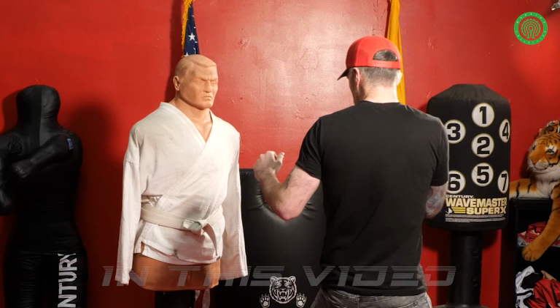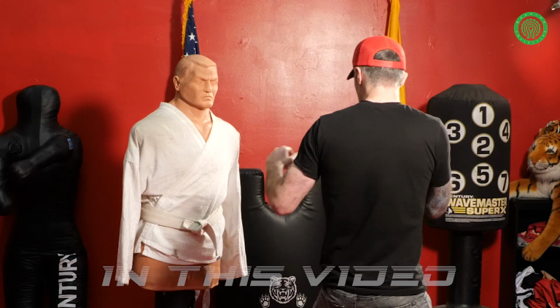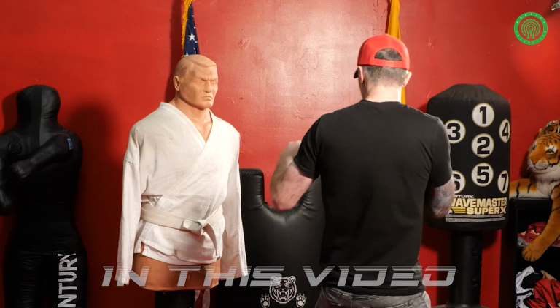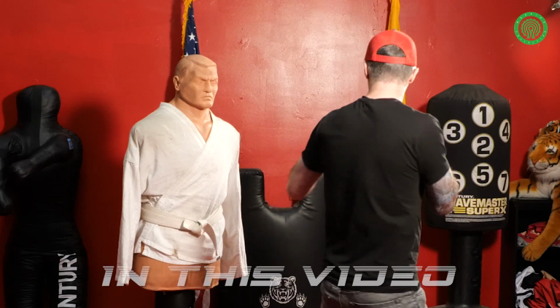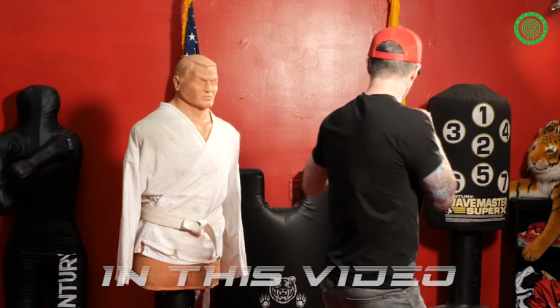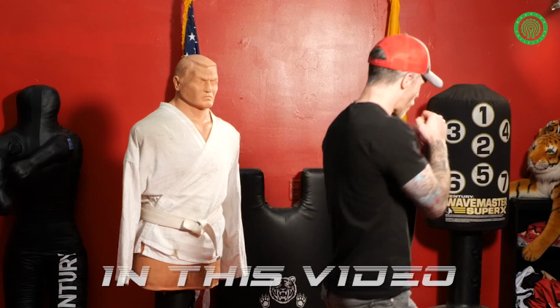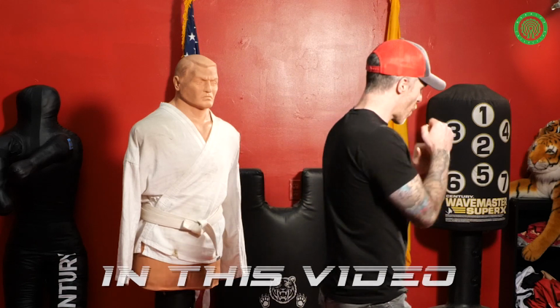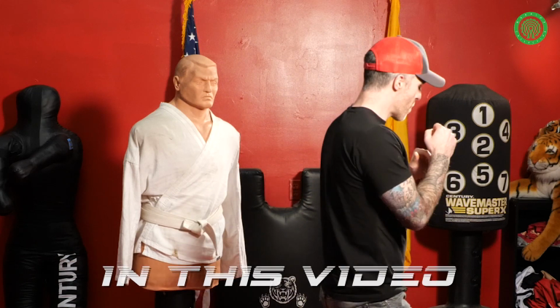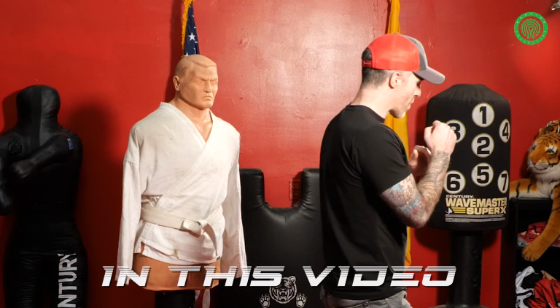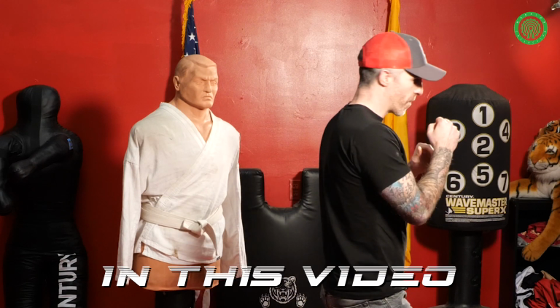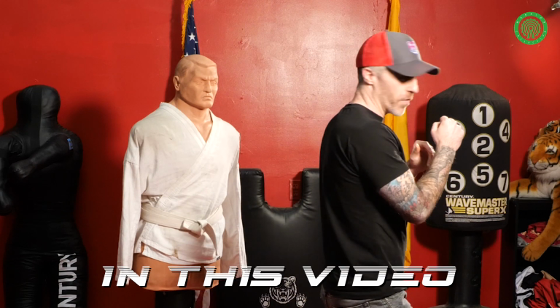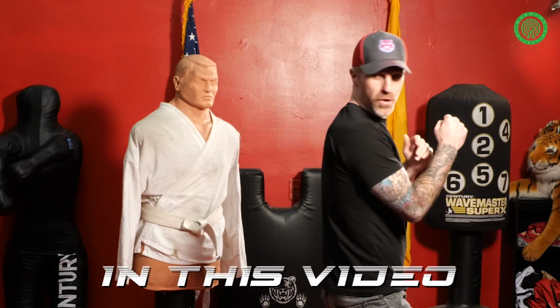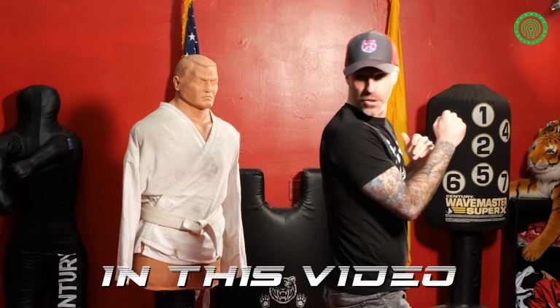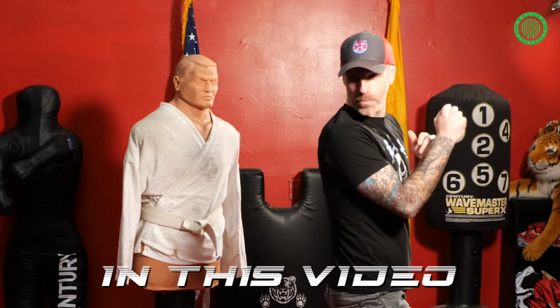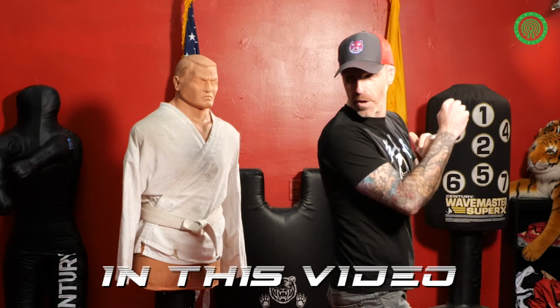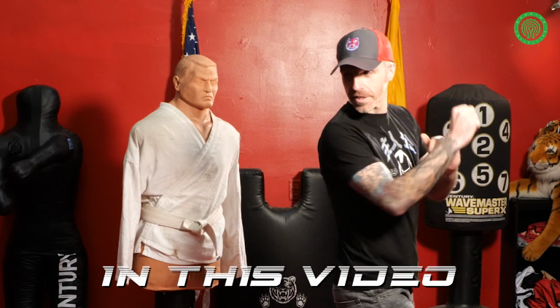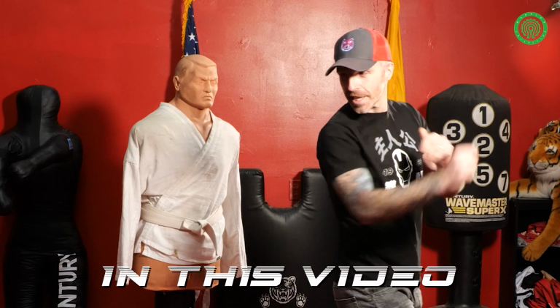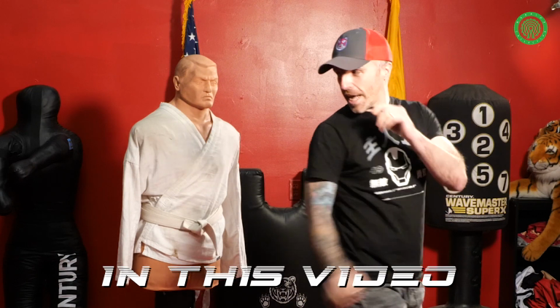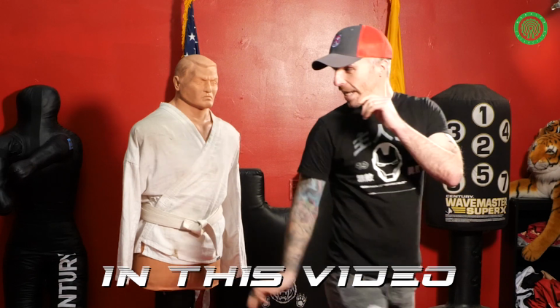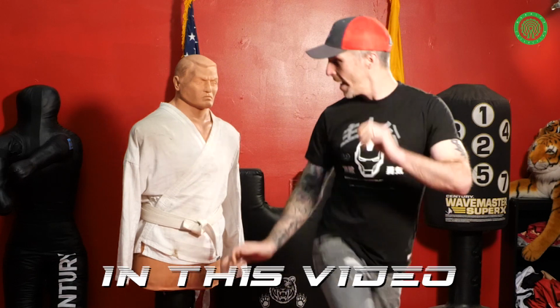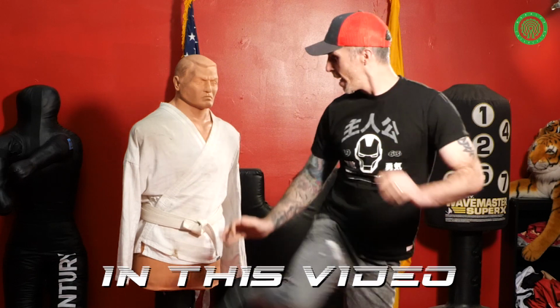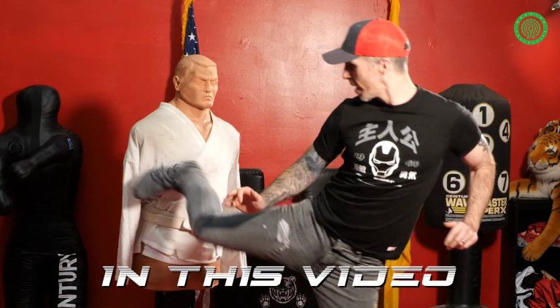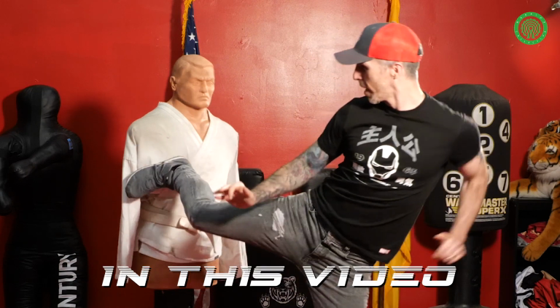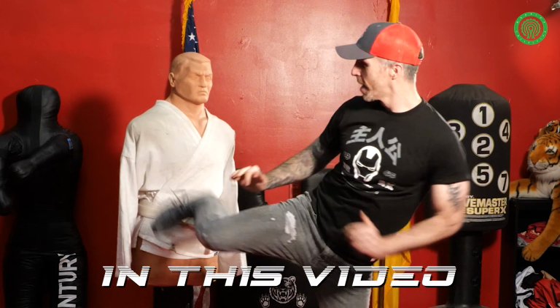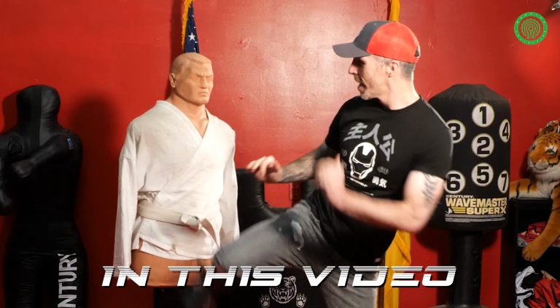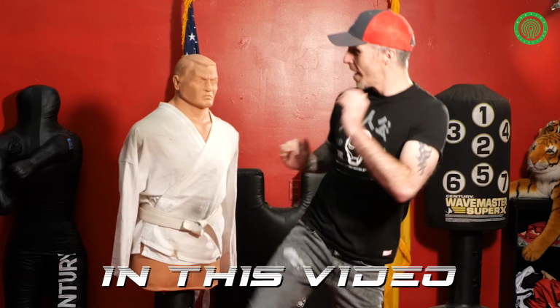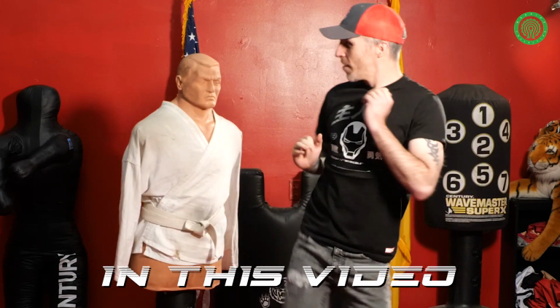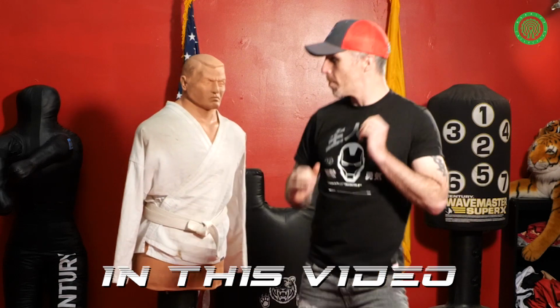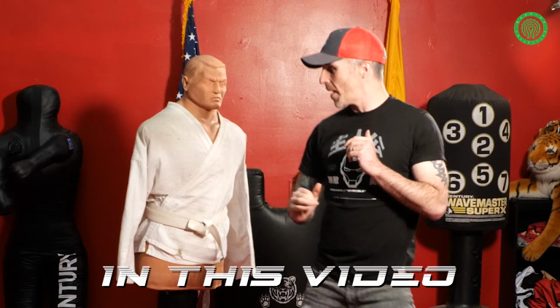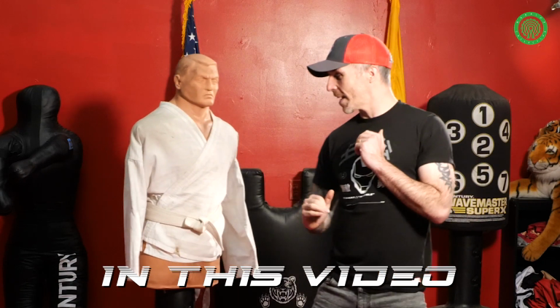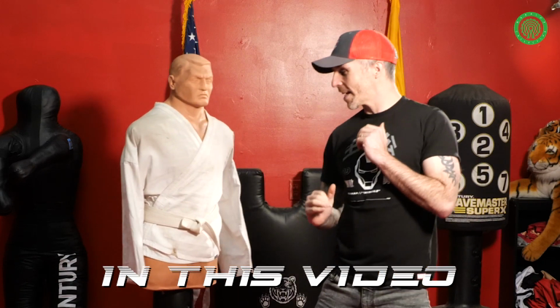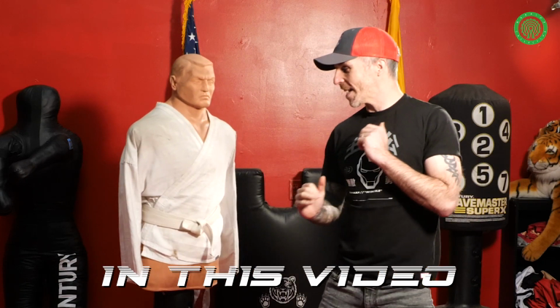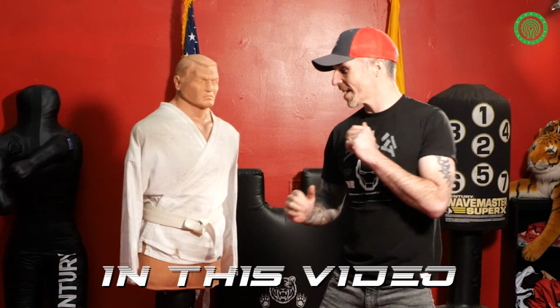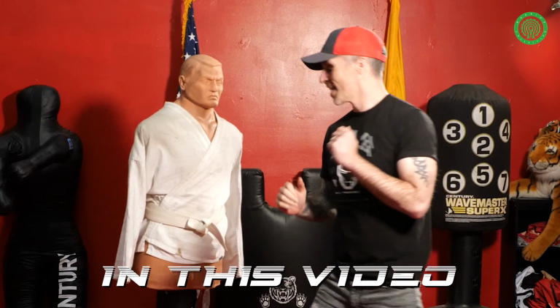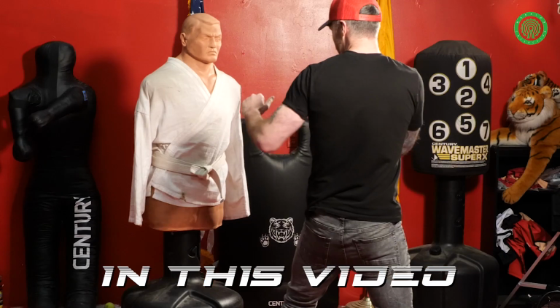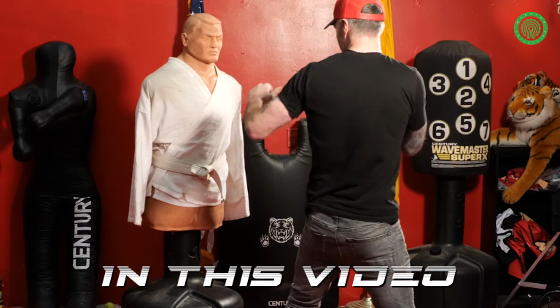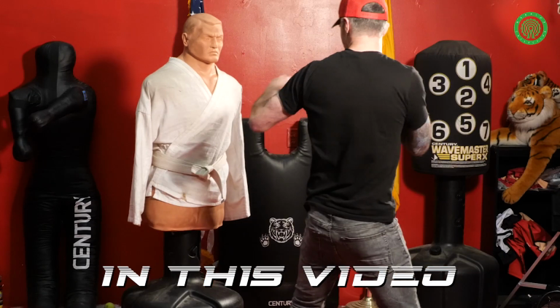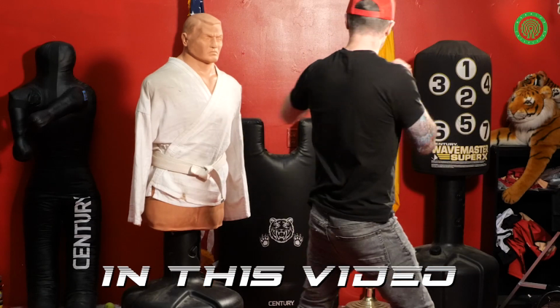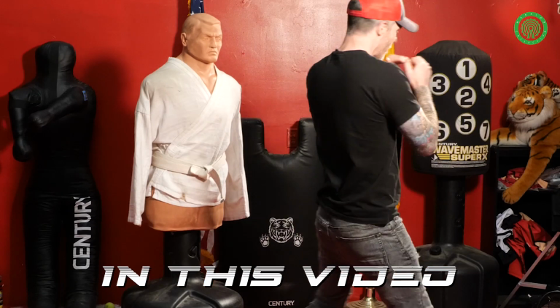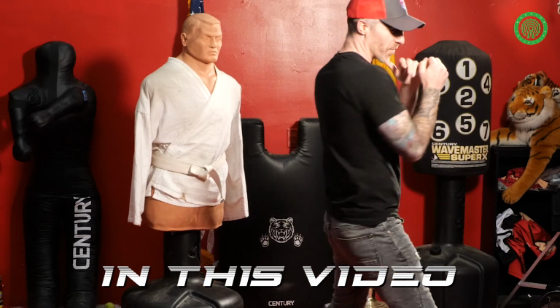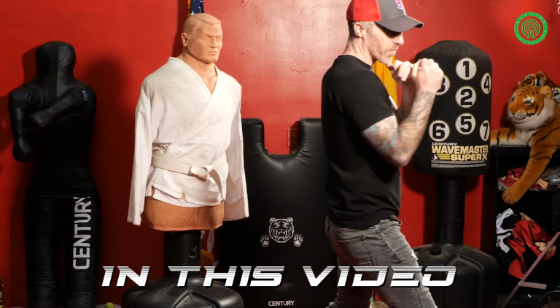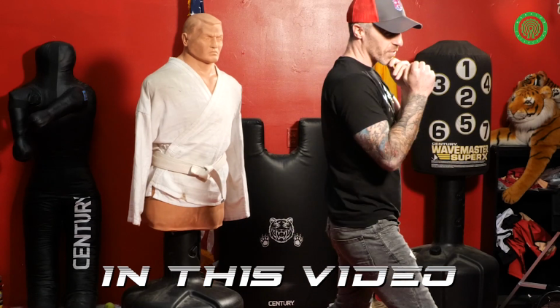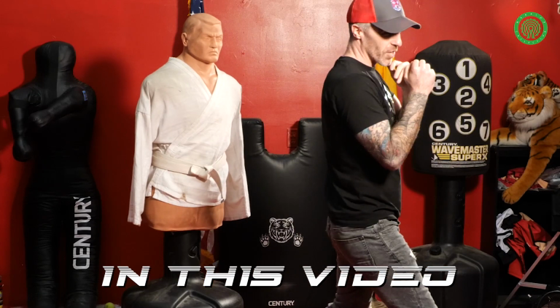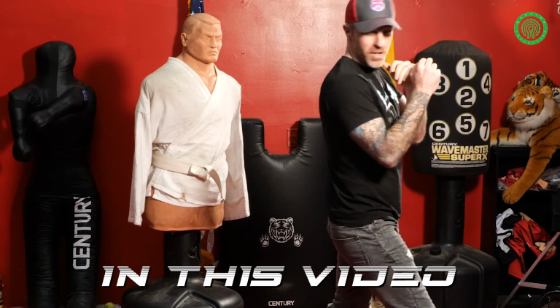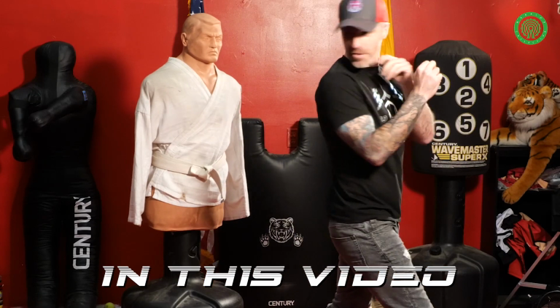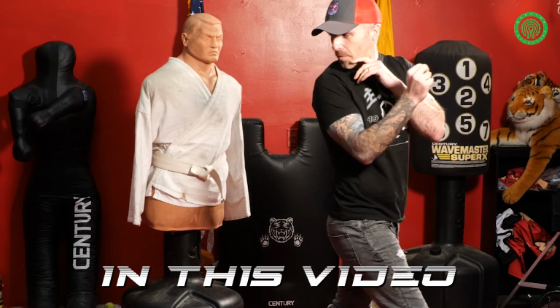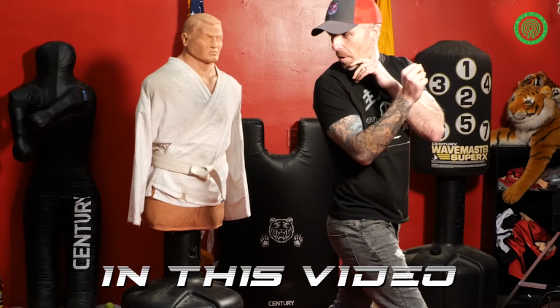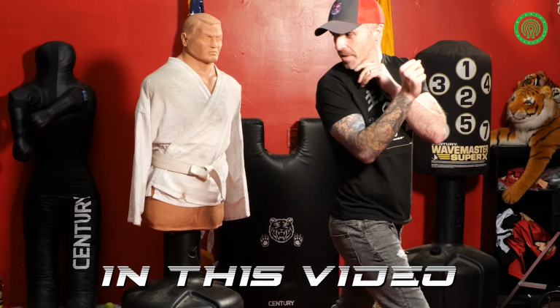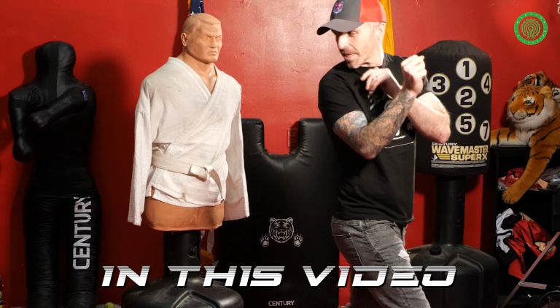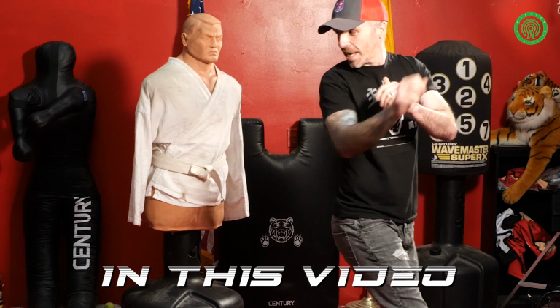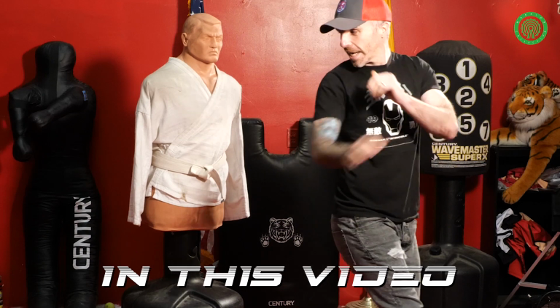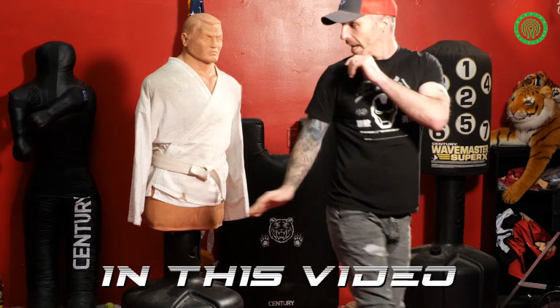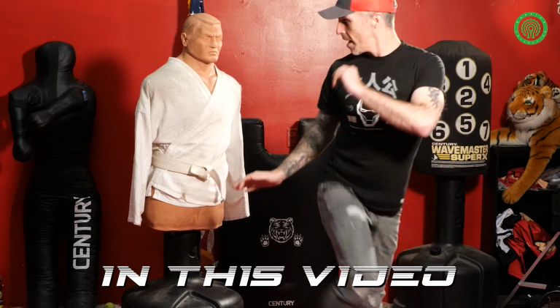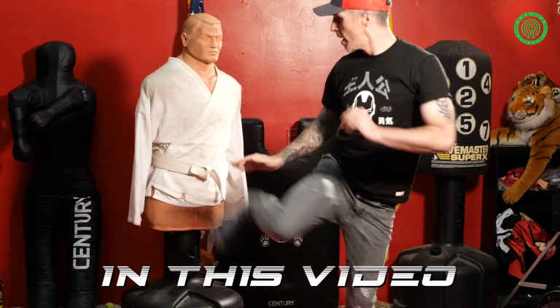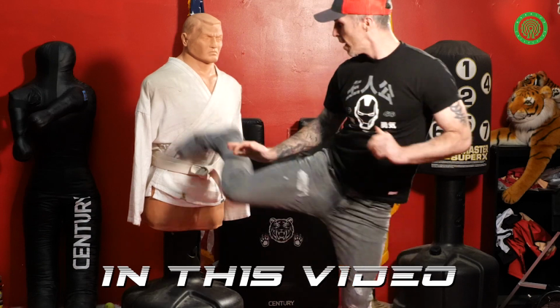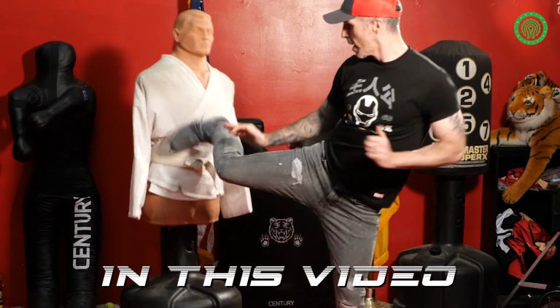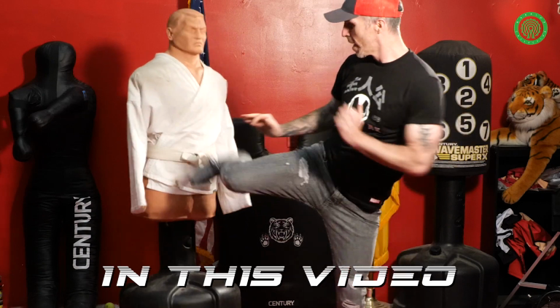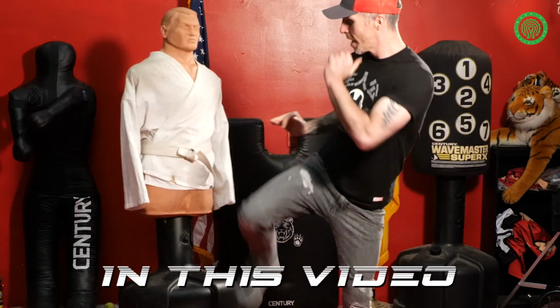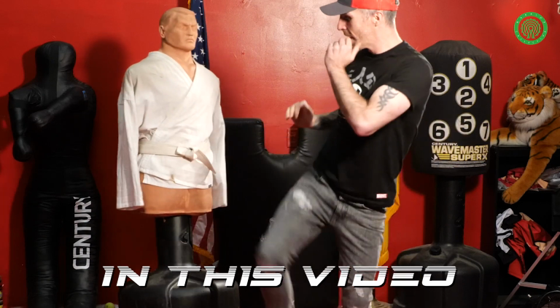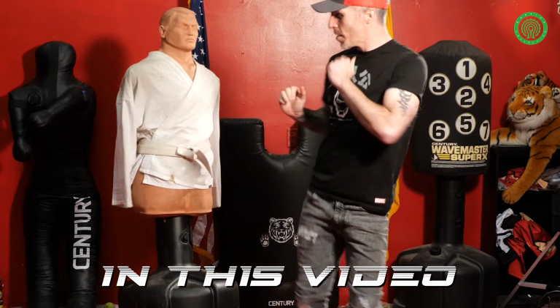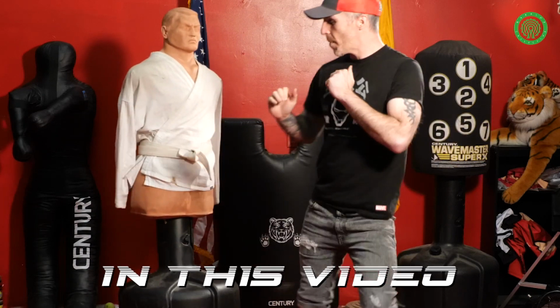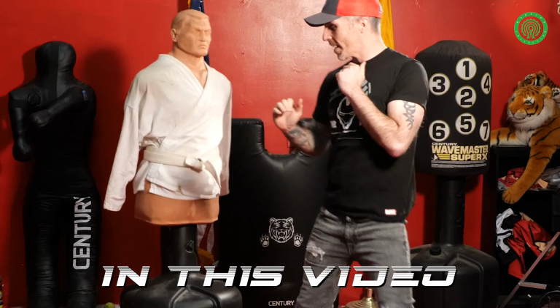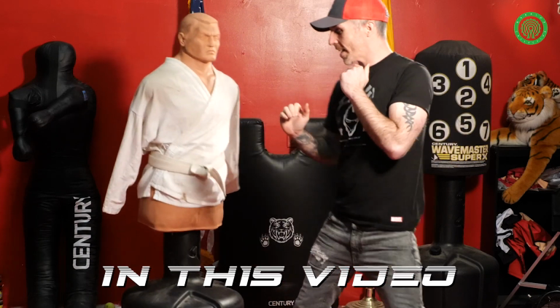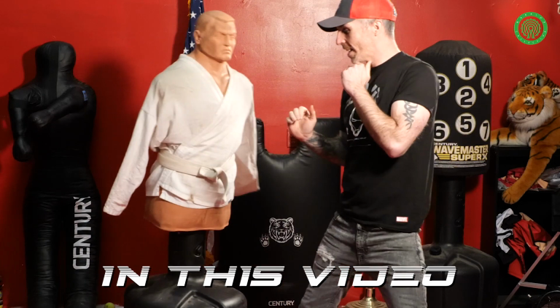Turn my foot, spot the target, hit my back kick. Turn, spot my target, hit my back kick.